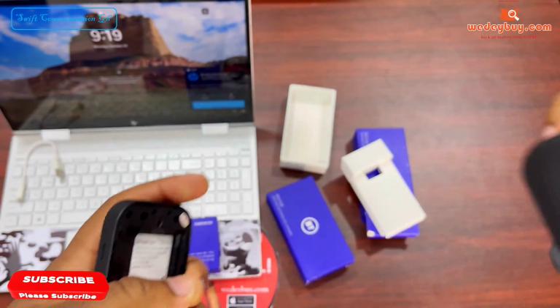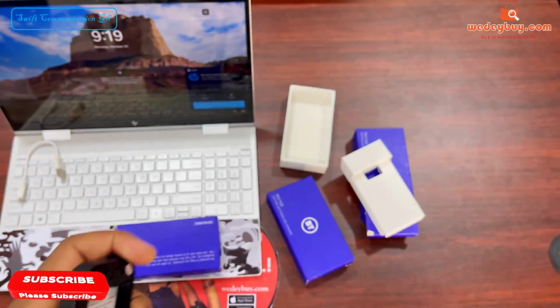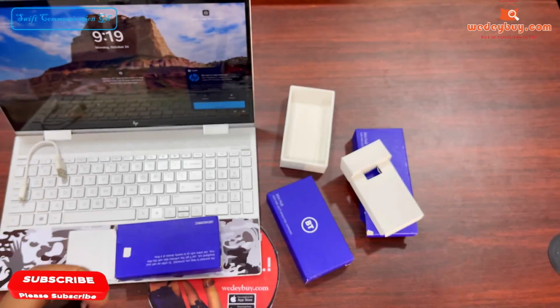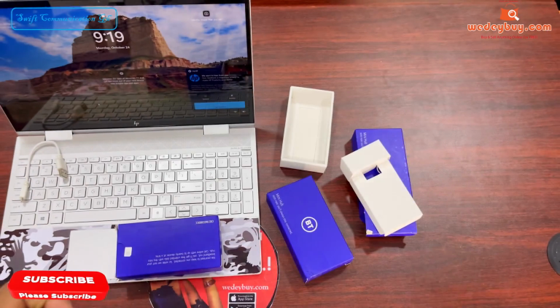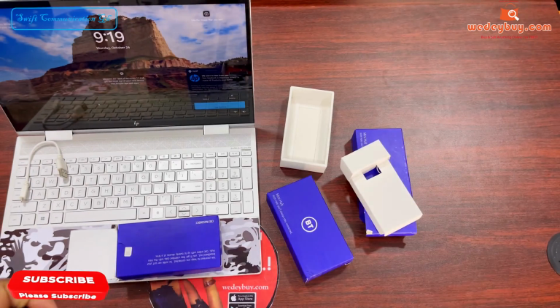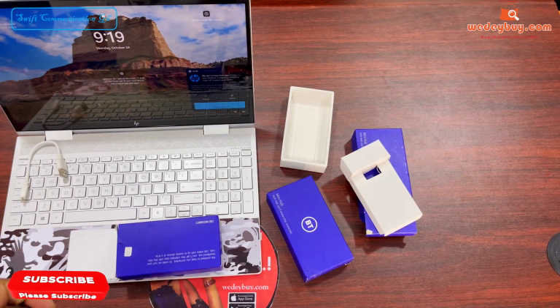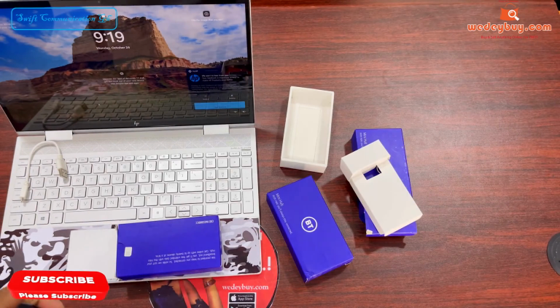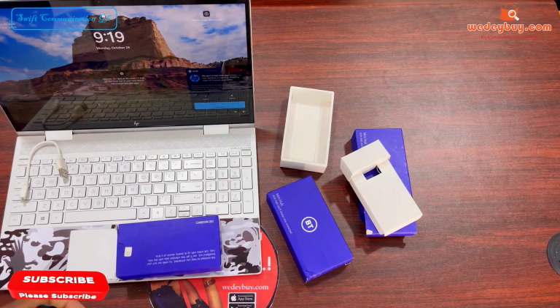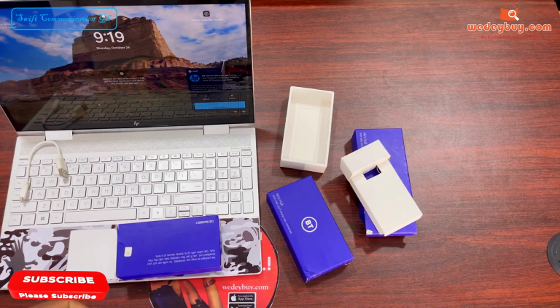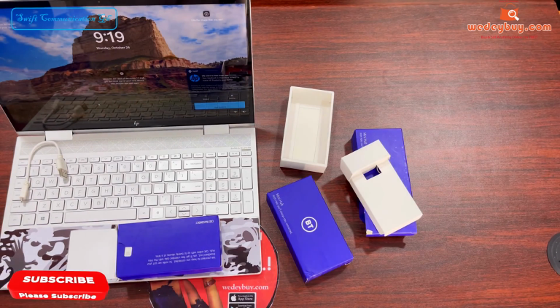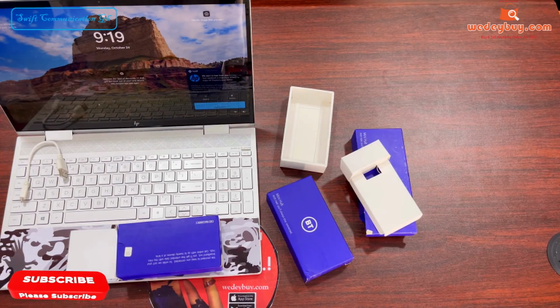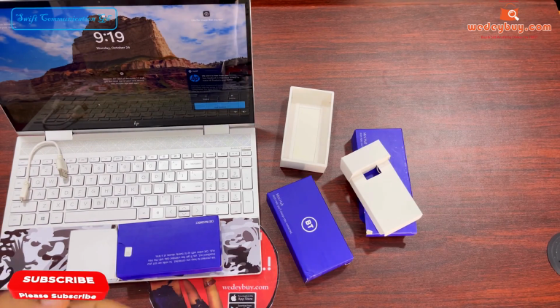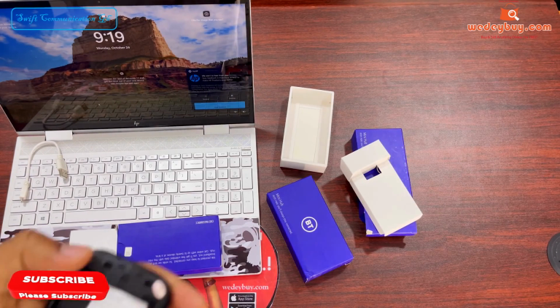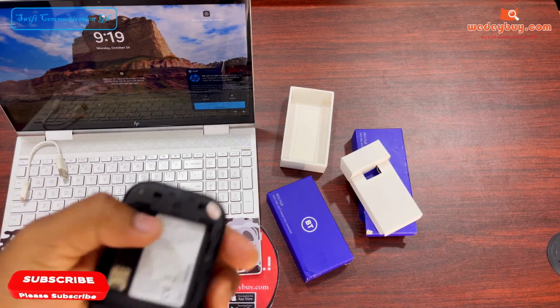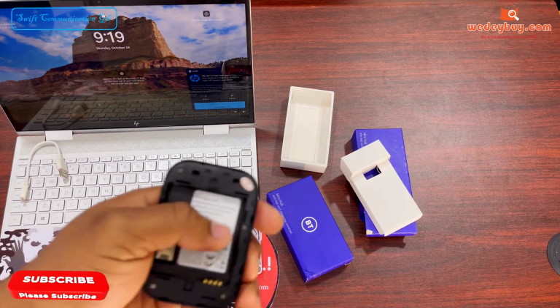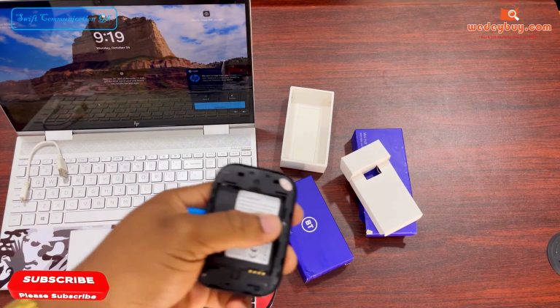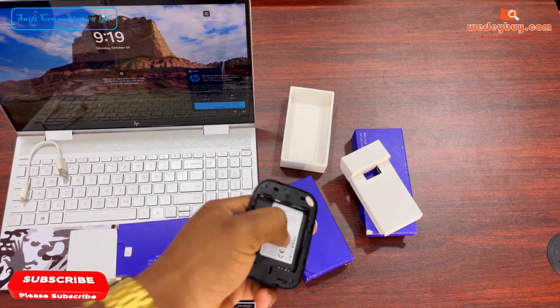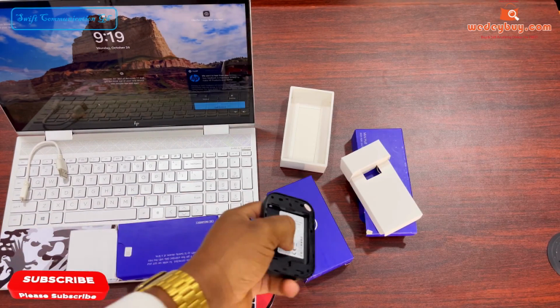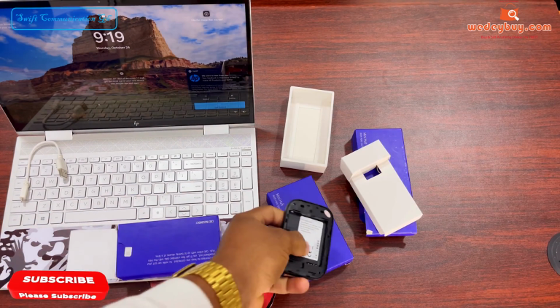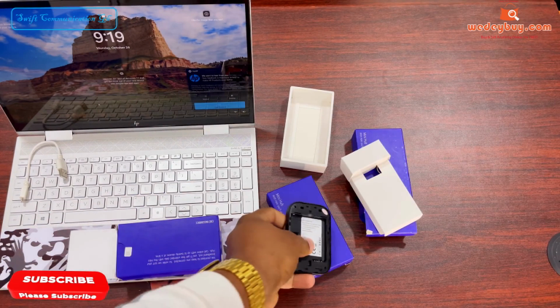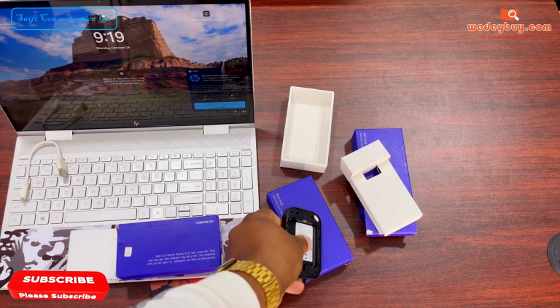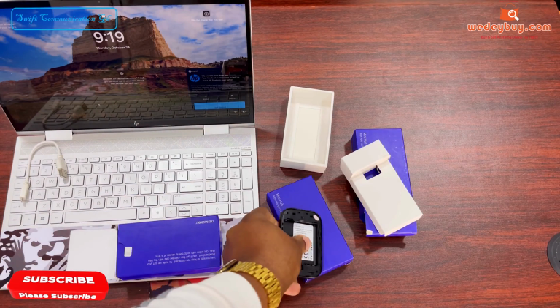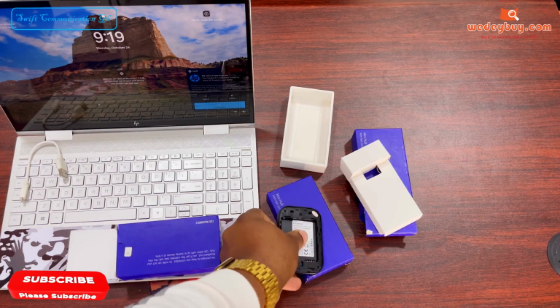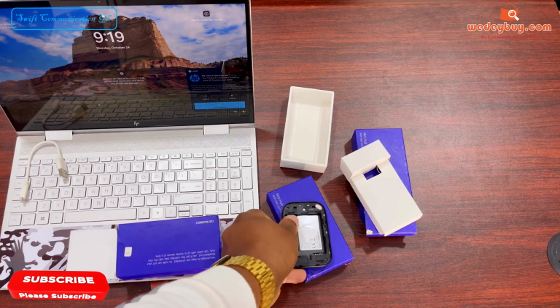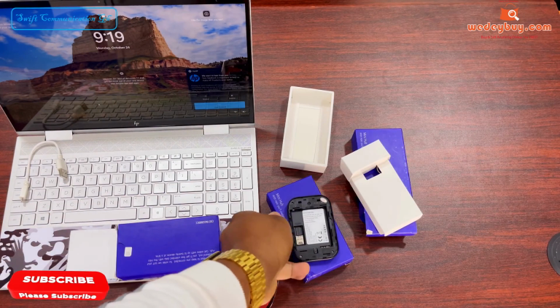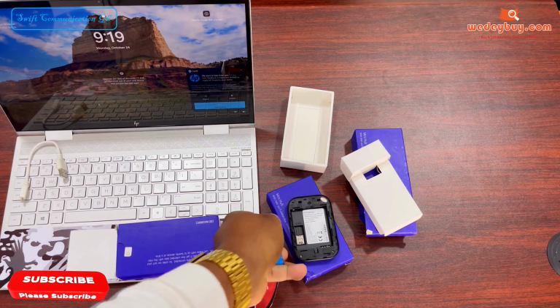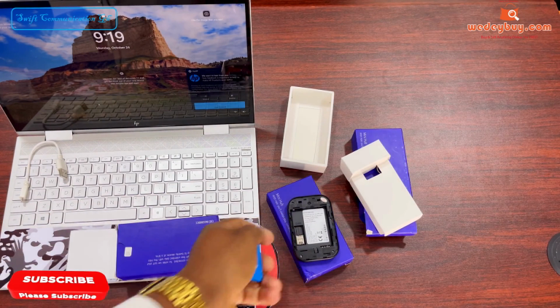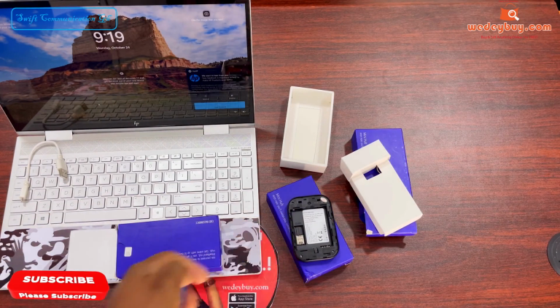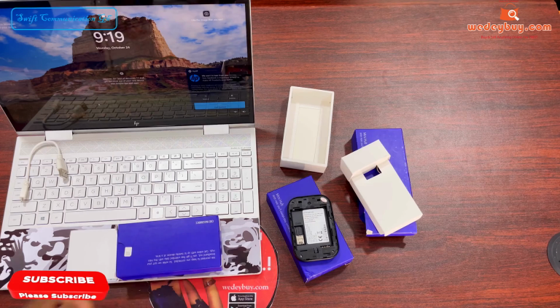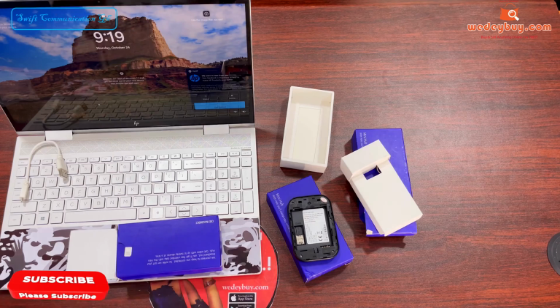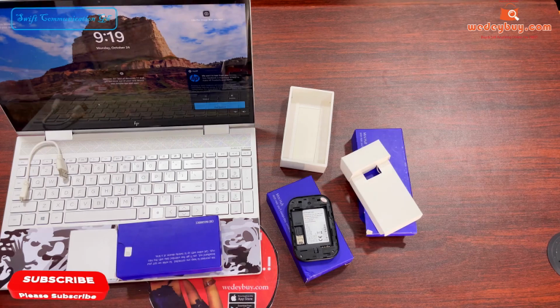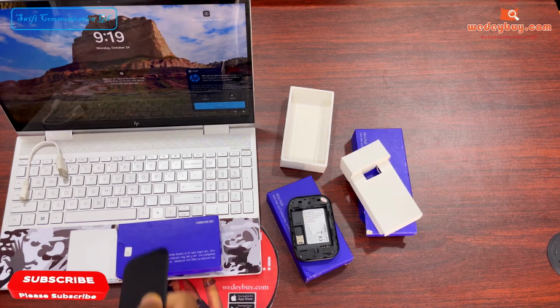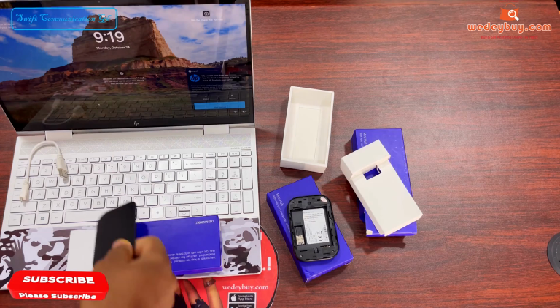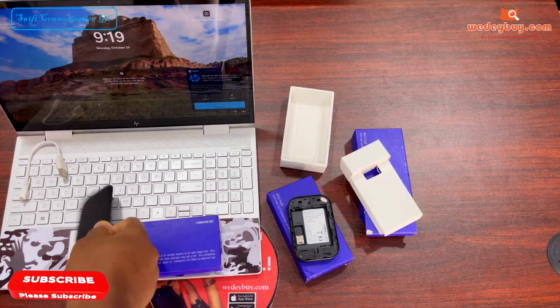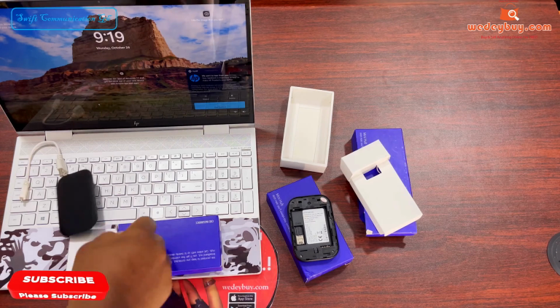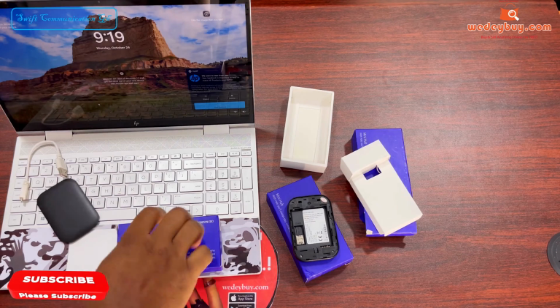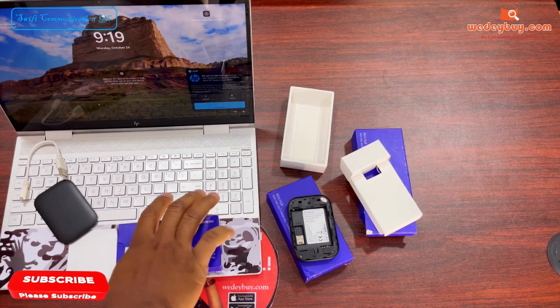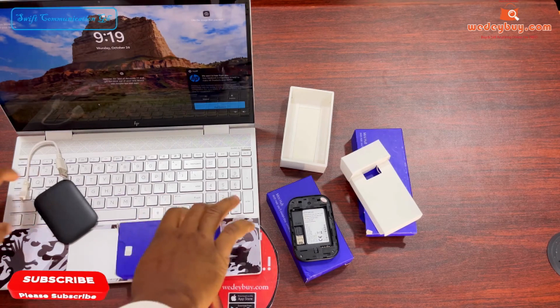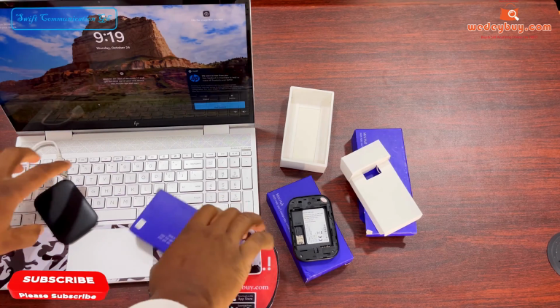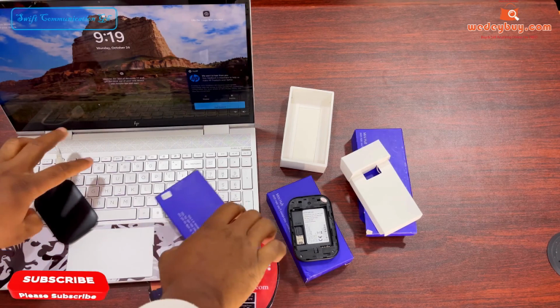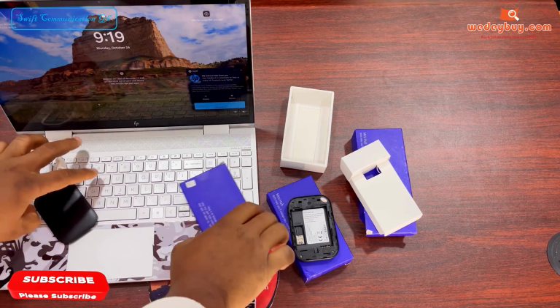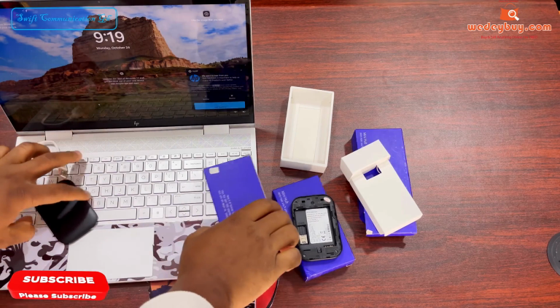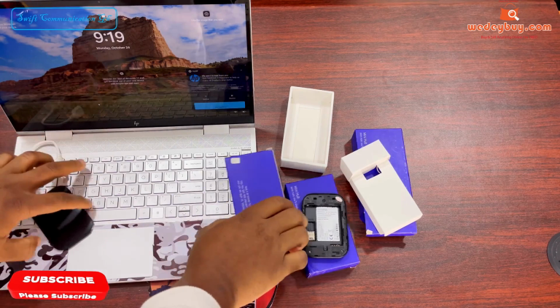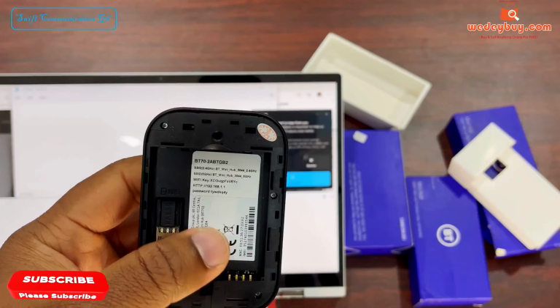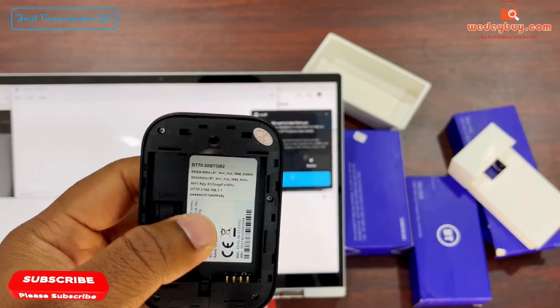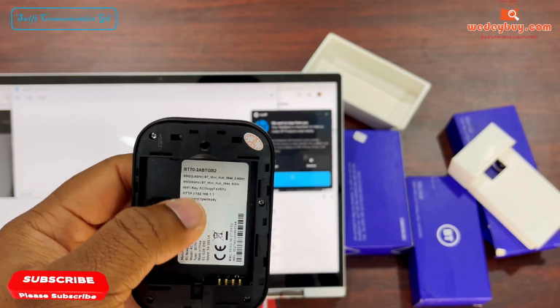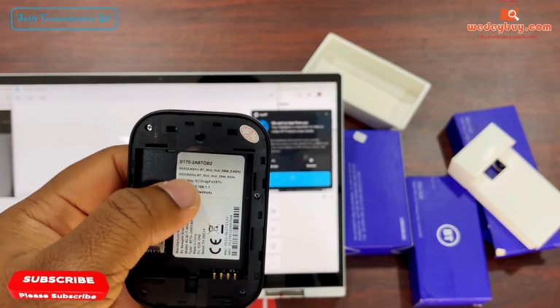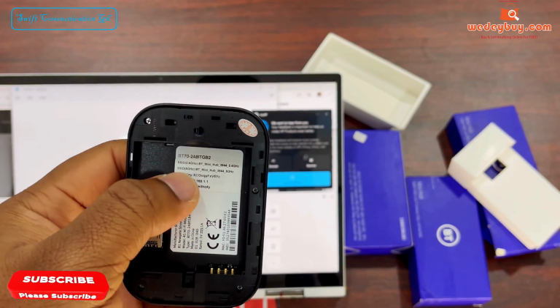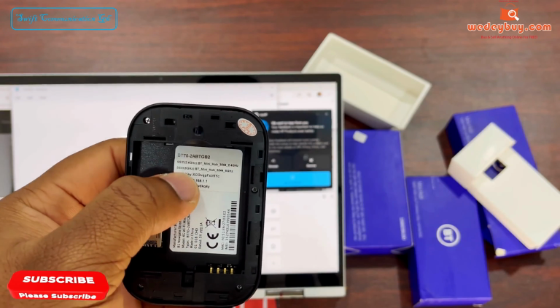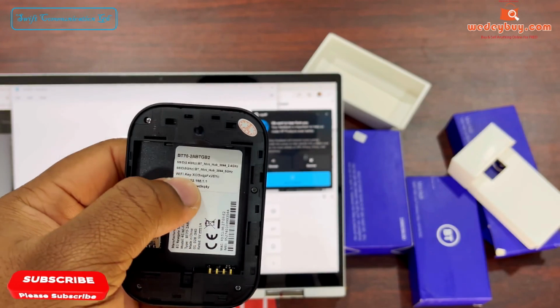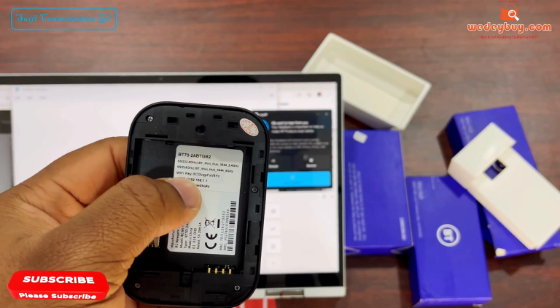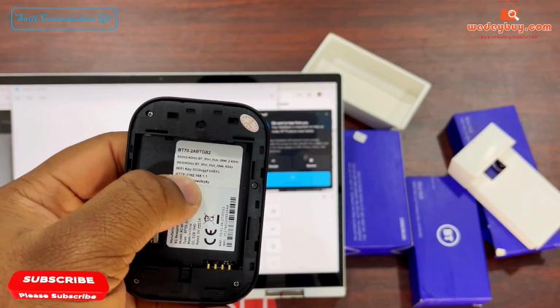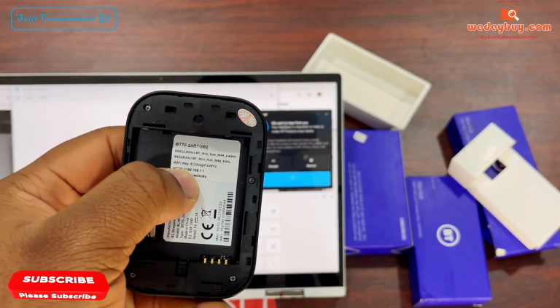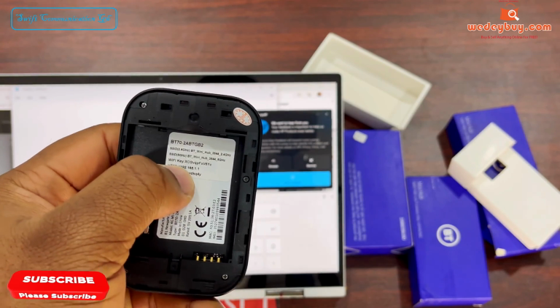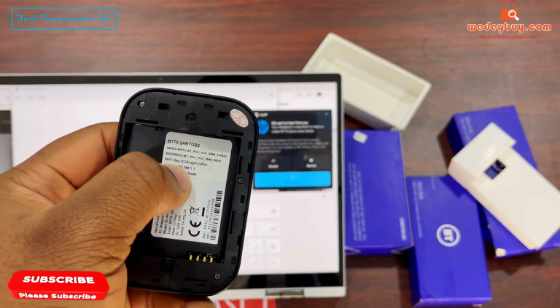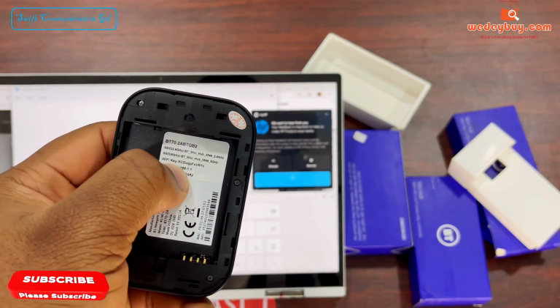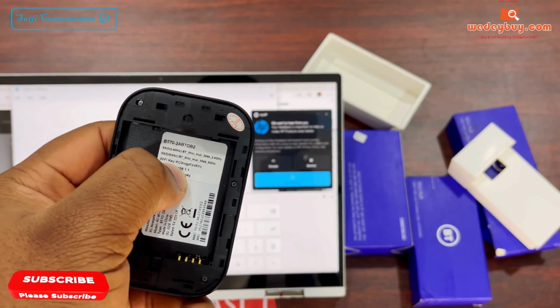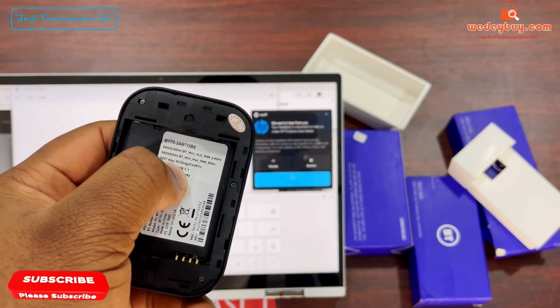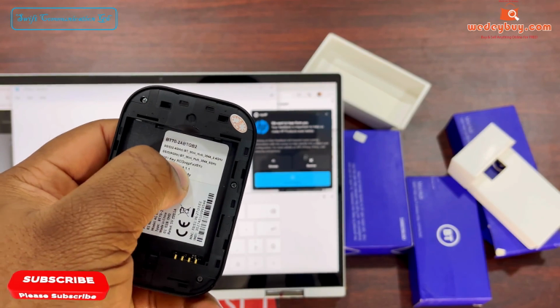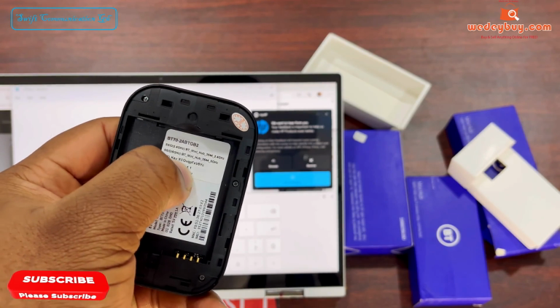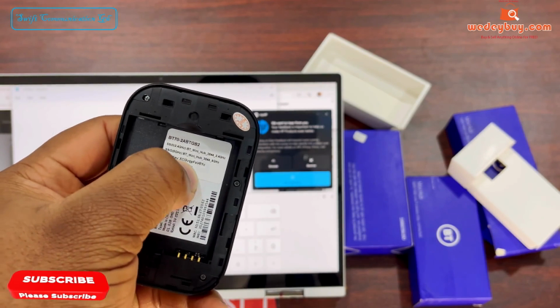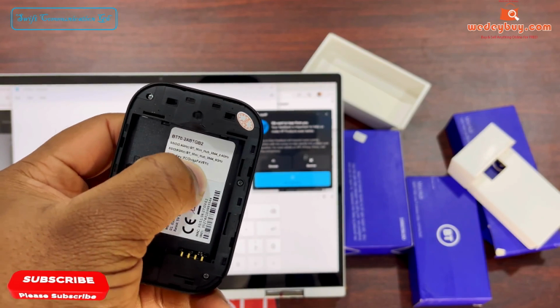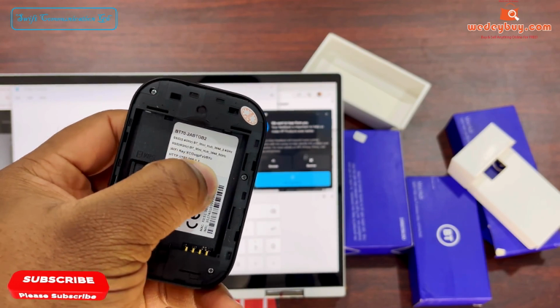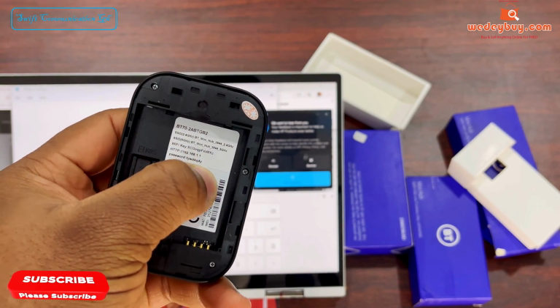So let's type it on our notepad. We use the Wi-Fi key to connect, and we use the password to log into the IP address.